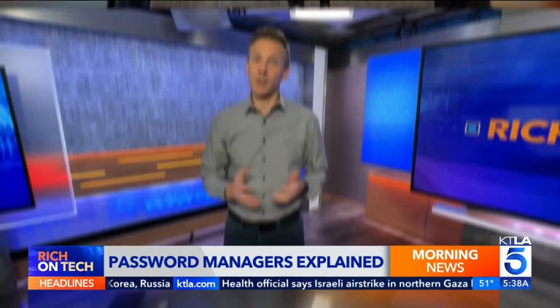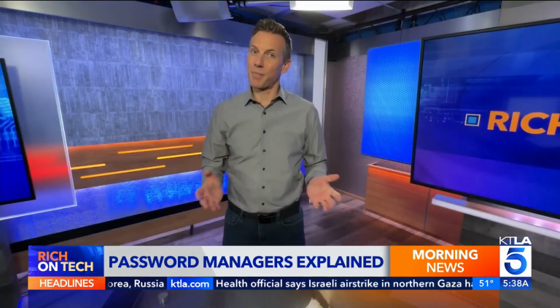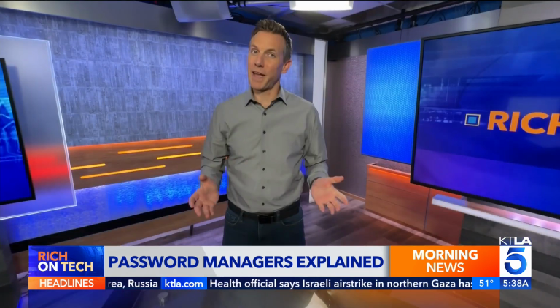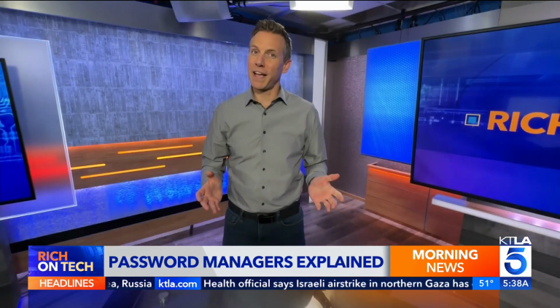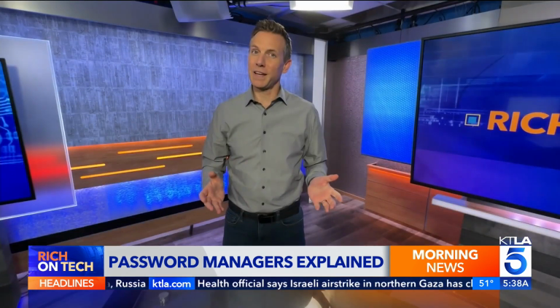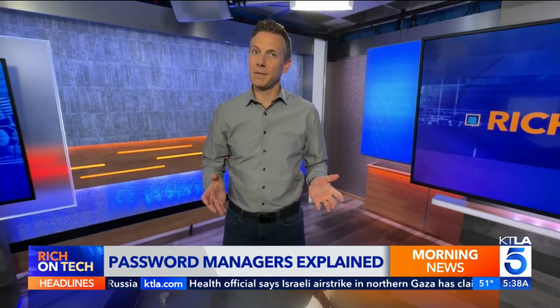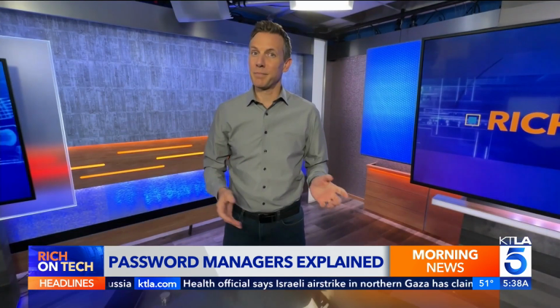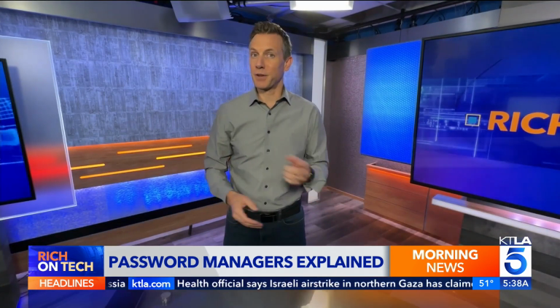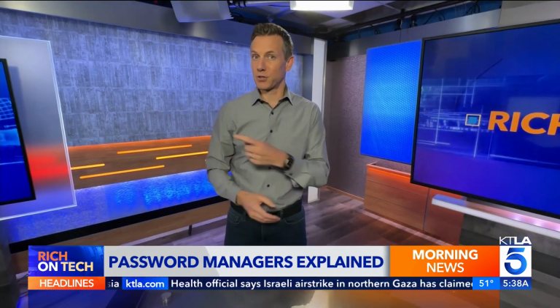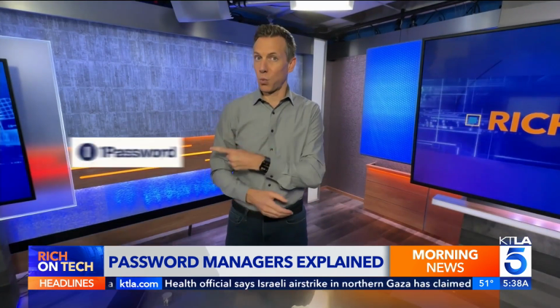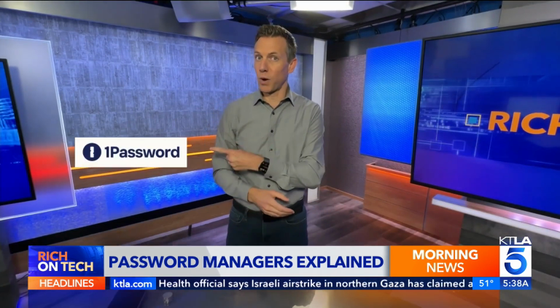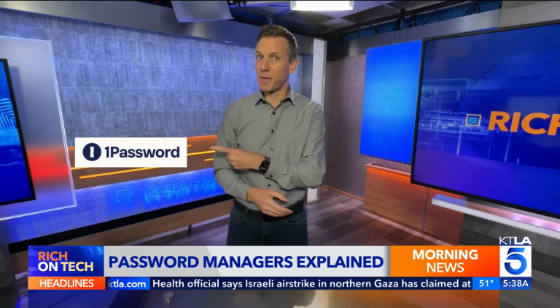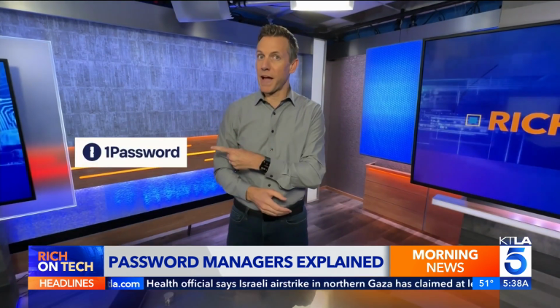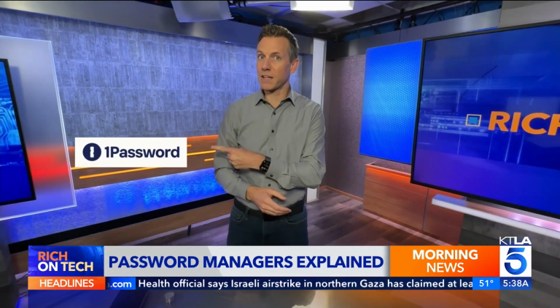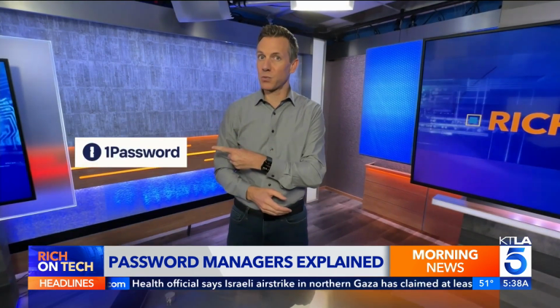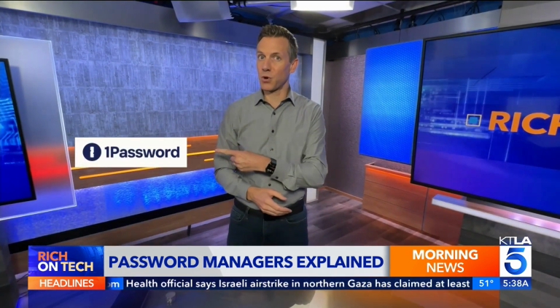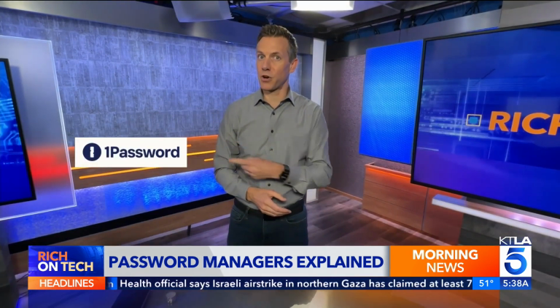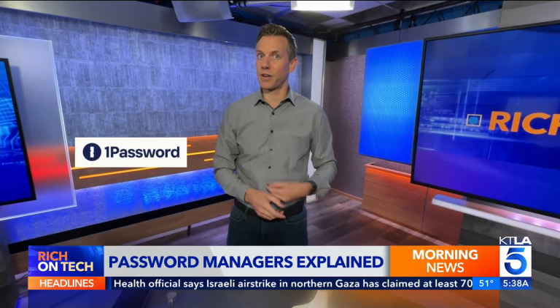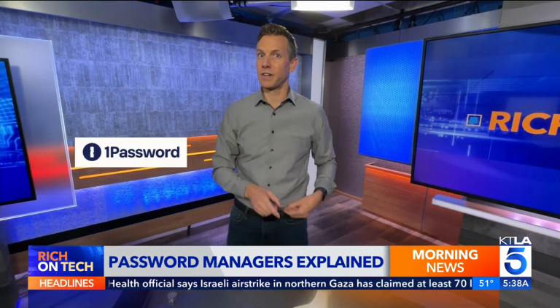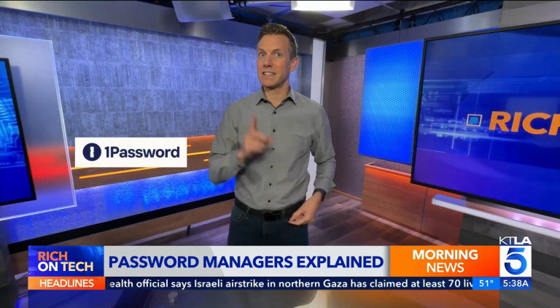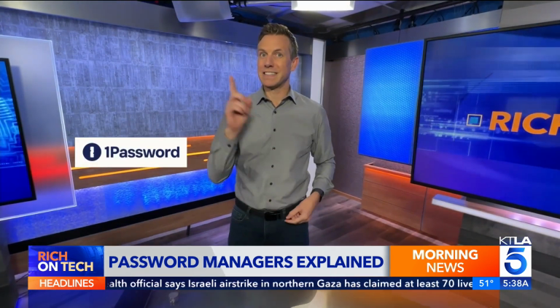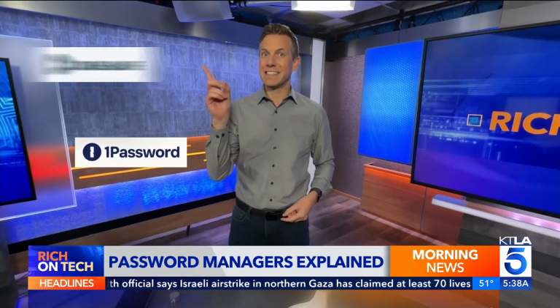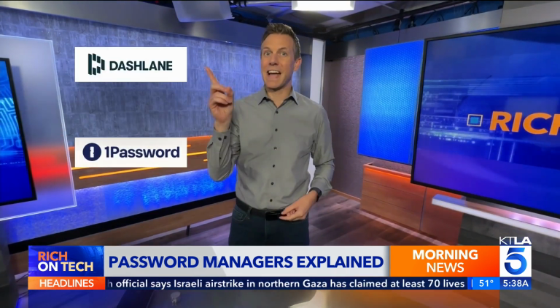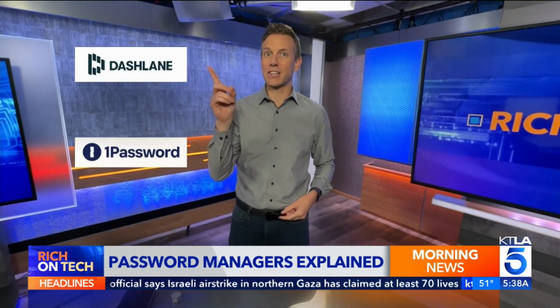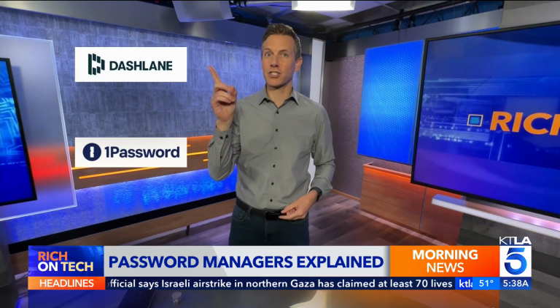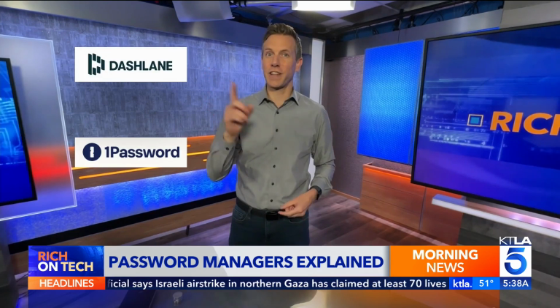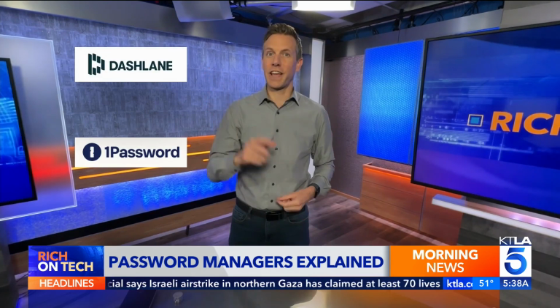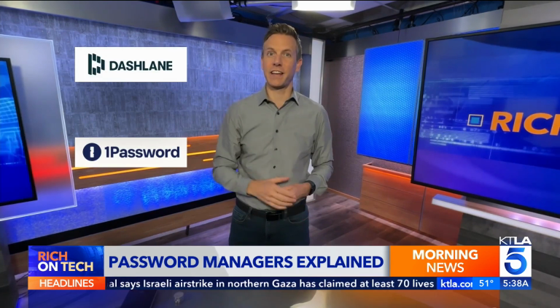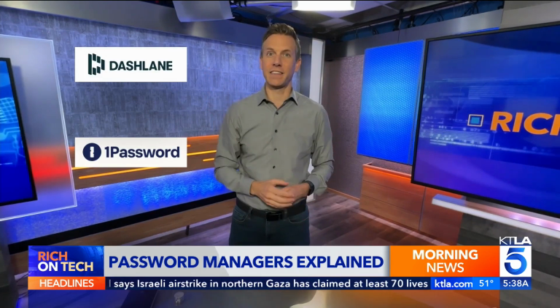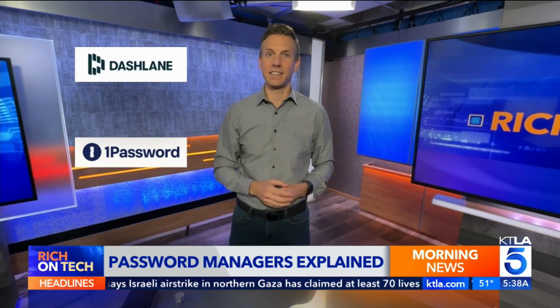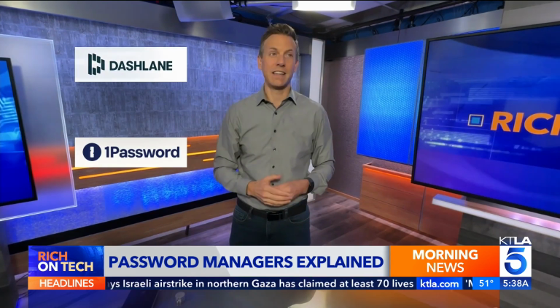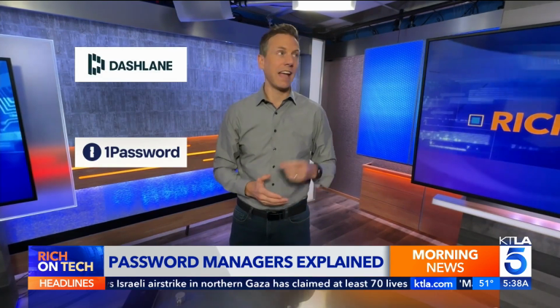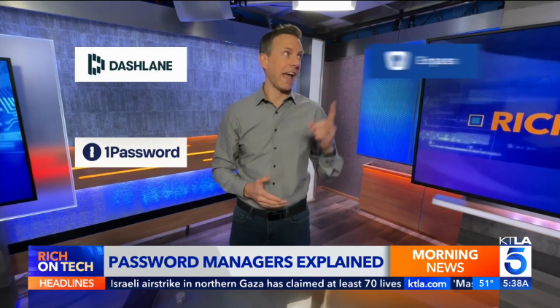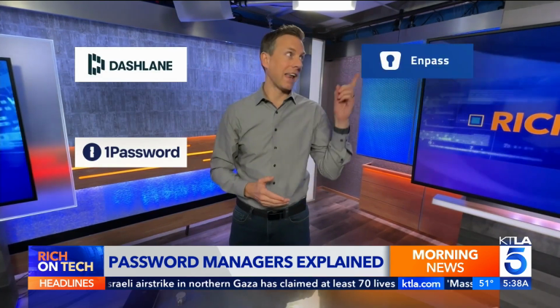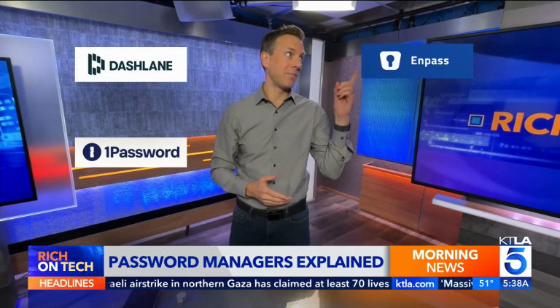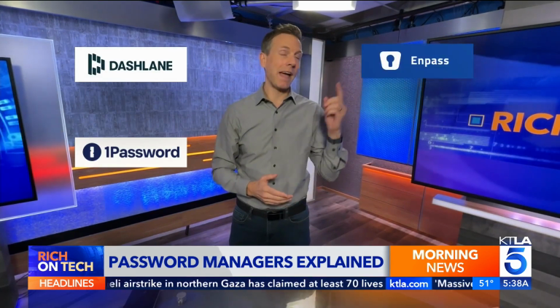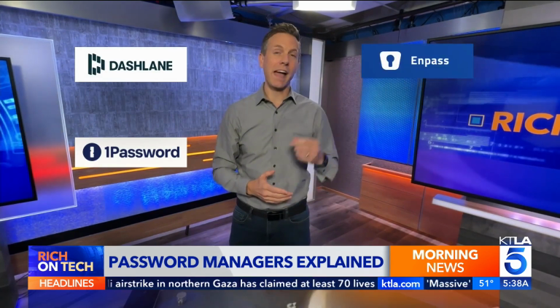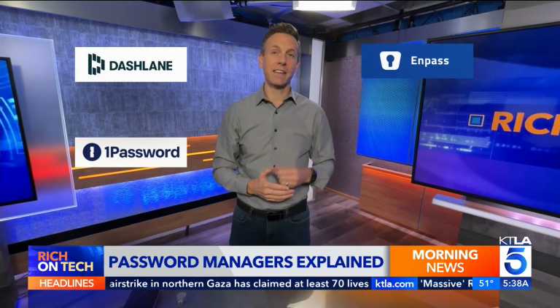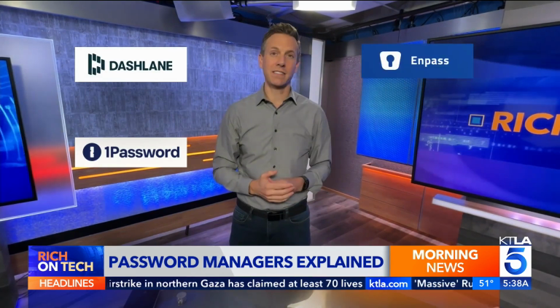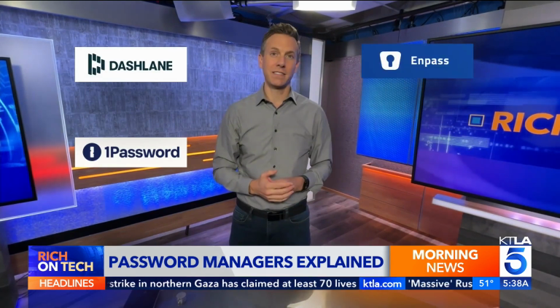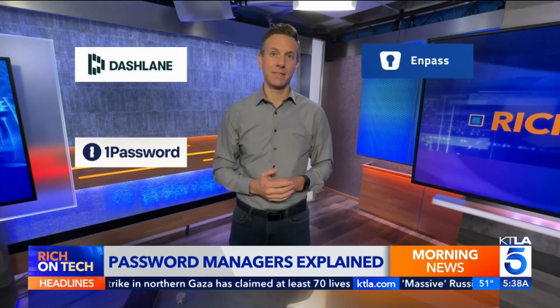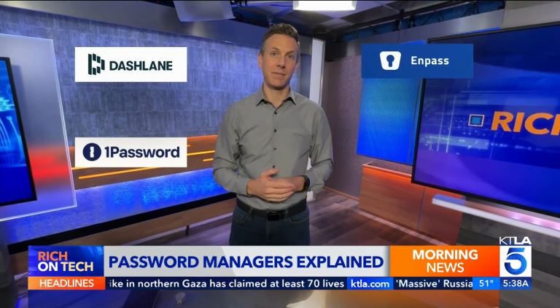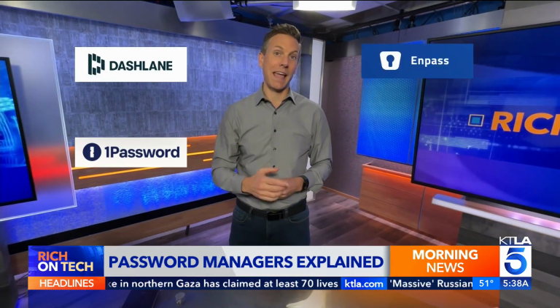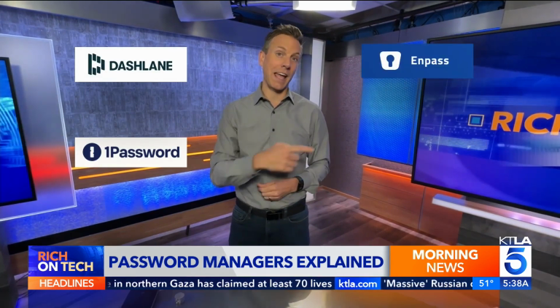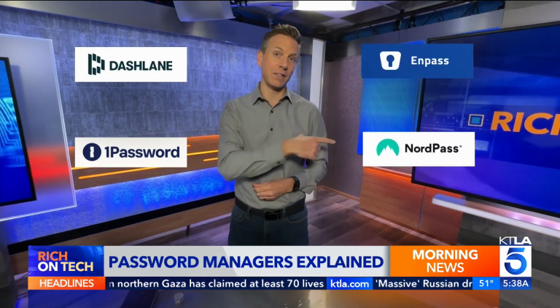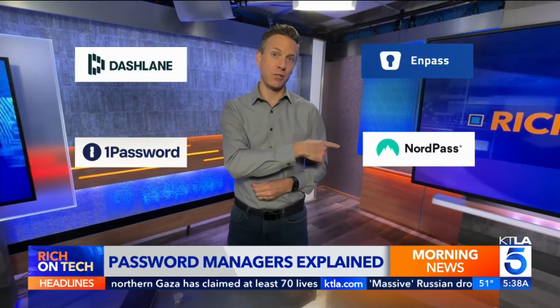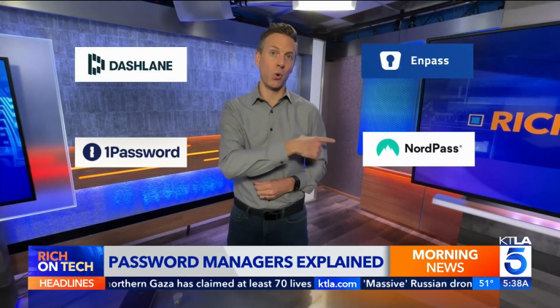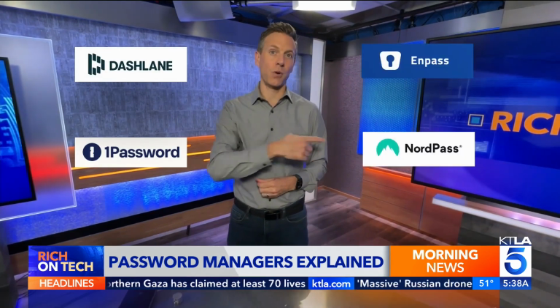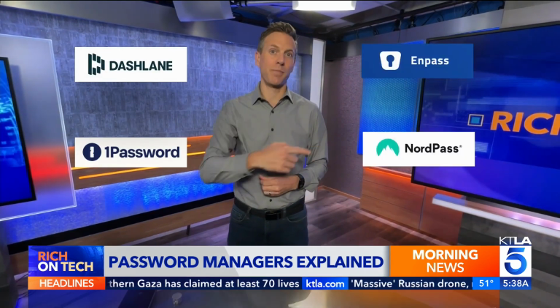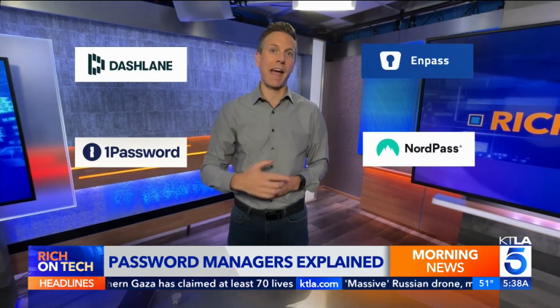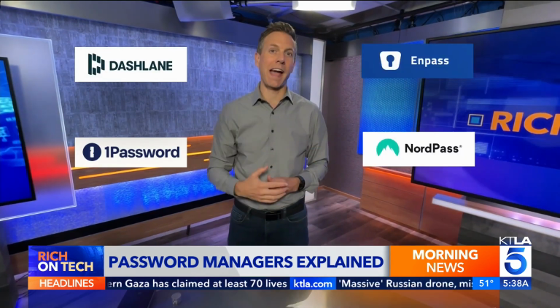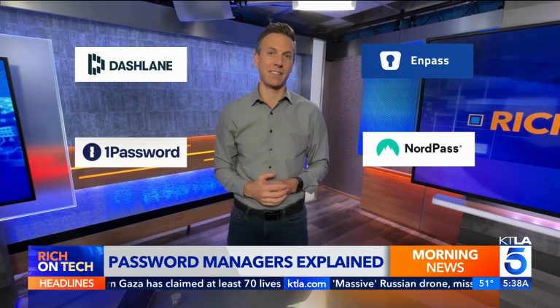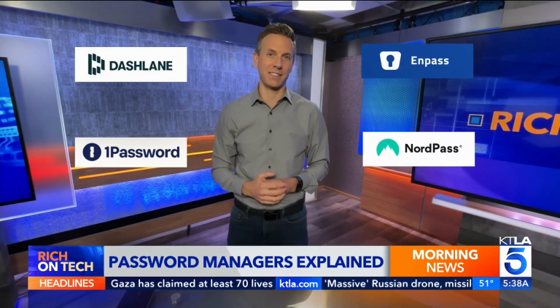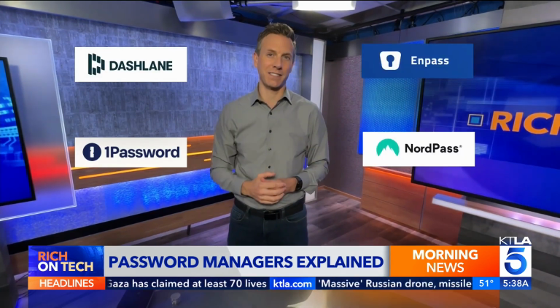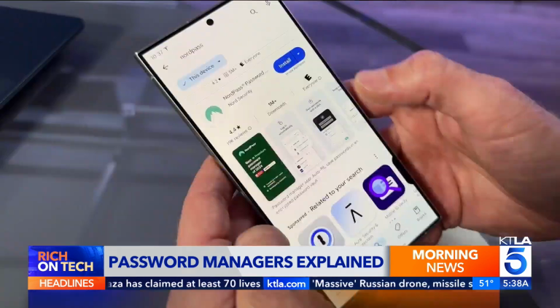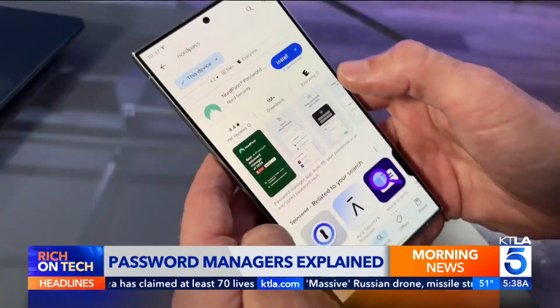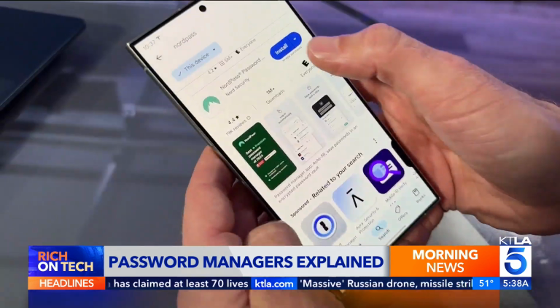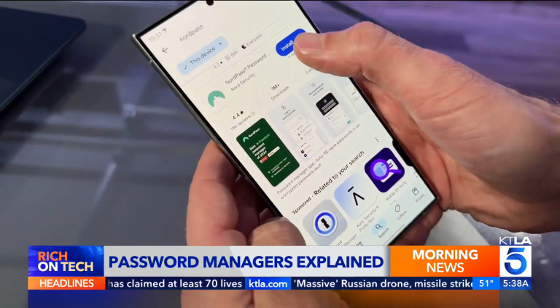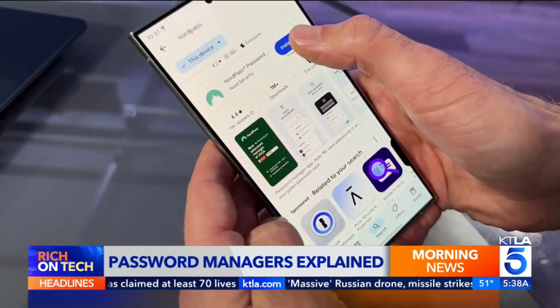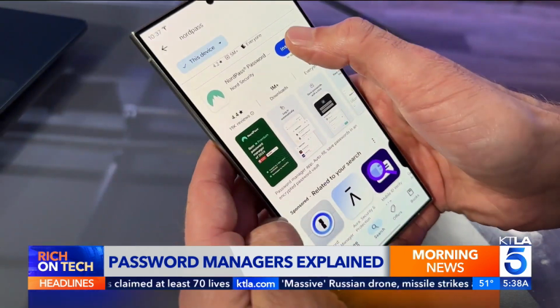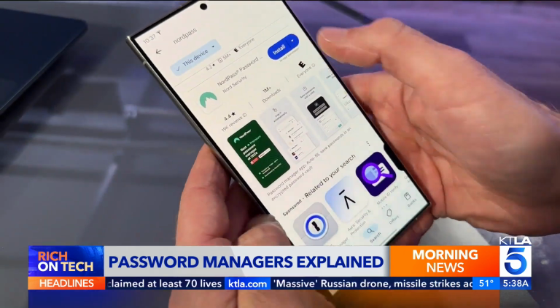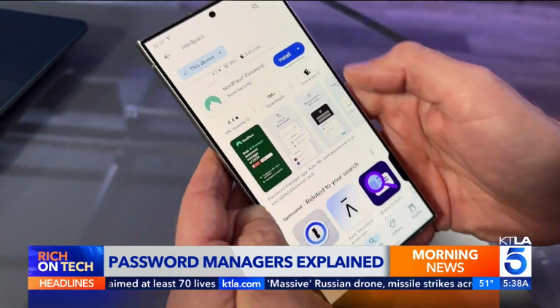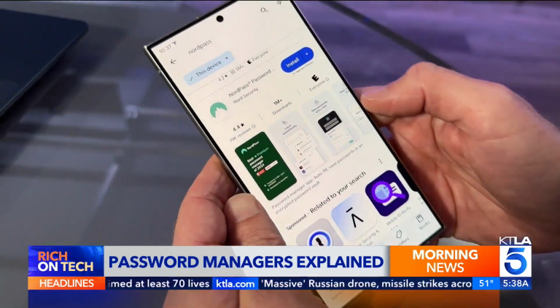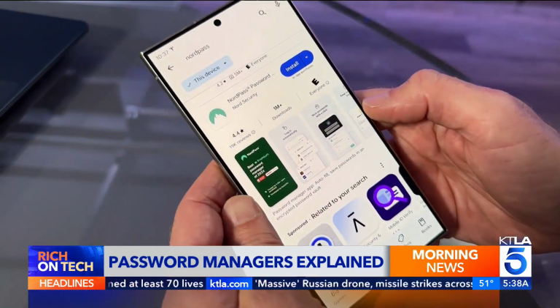For paid options, there's 1Password, Dashlane, NPass, and NordPass.